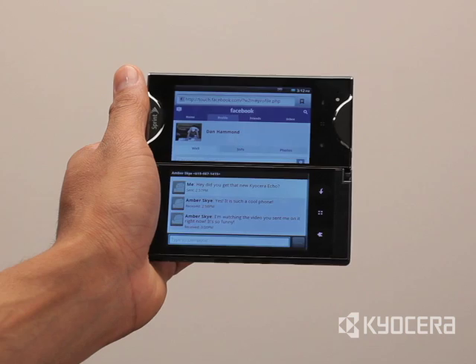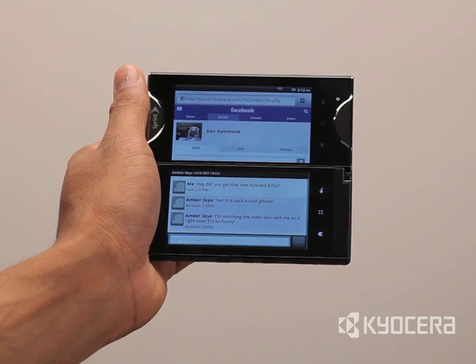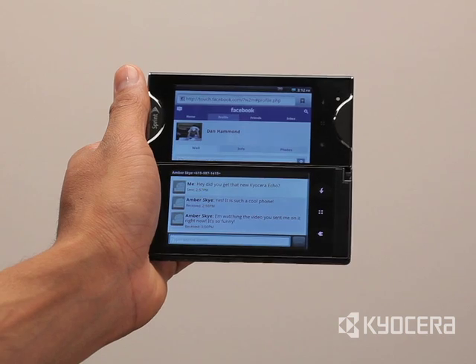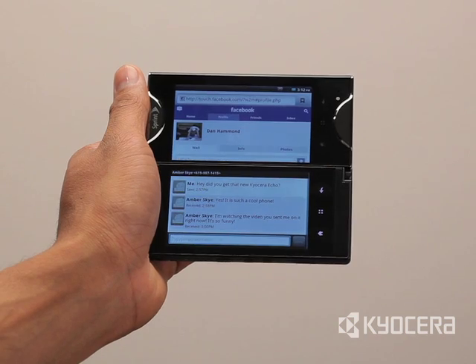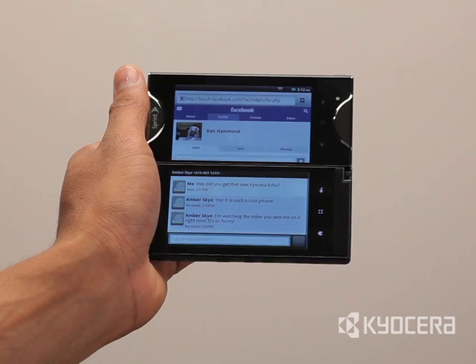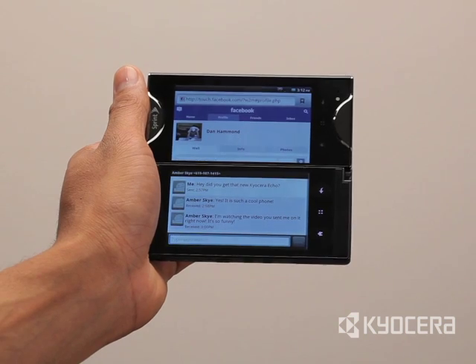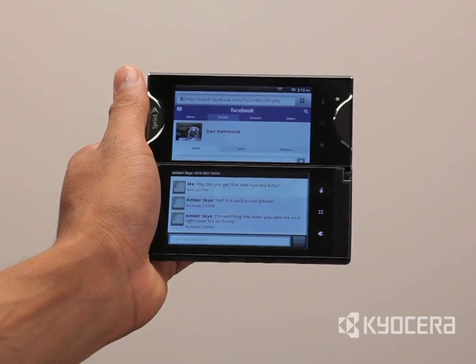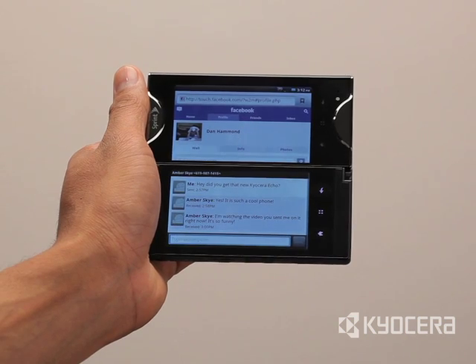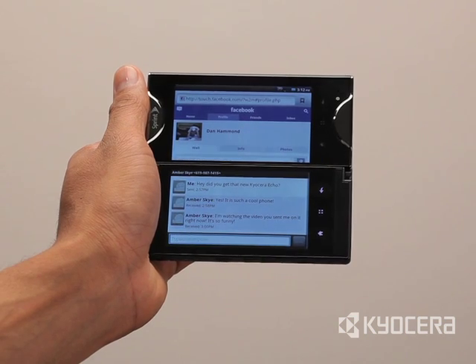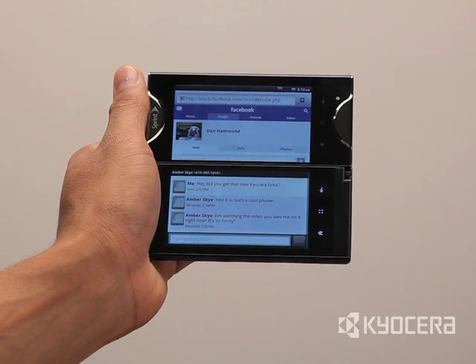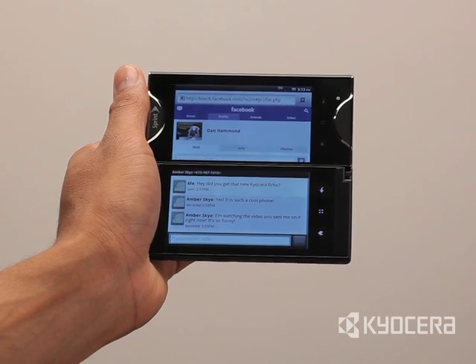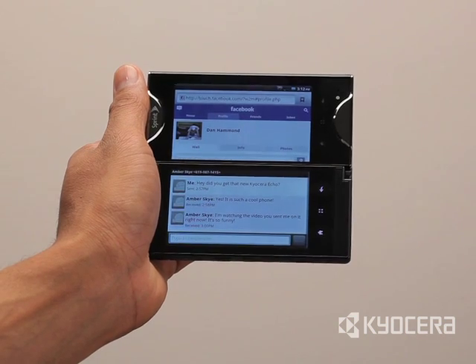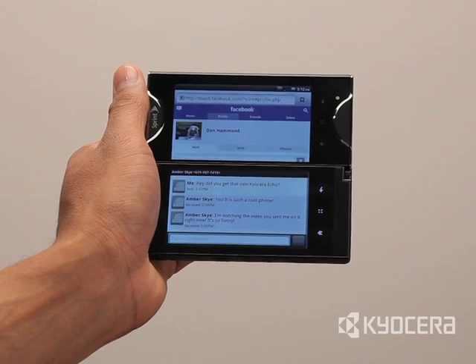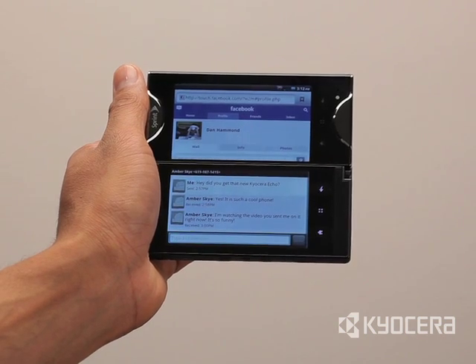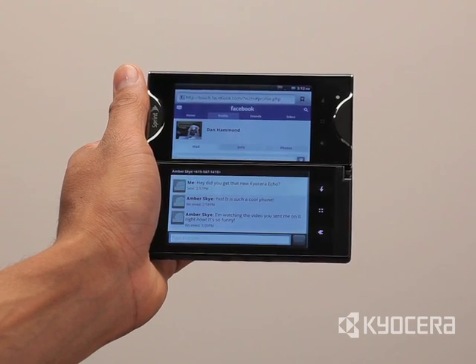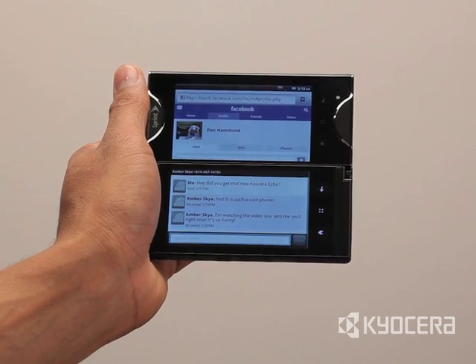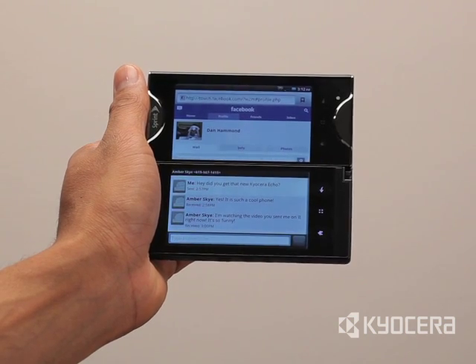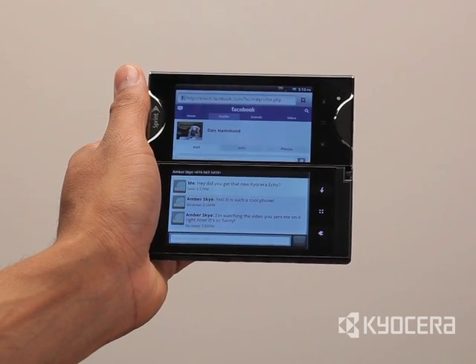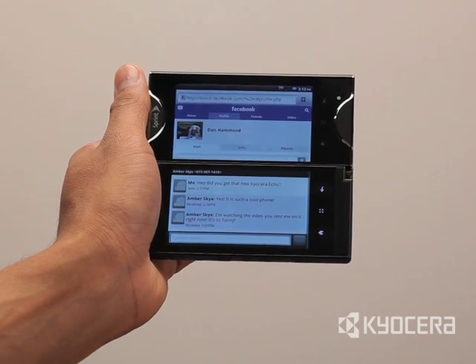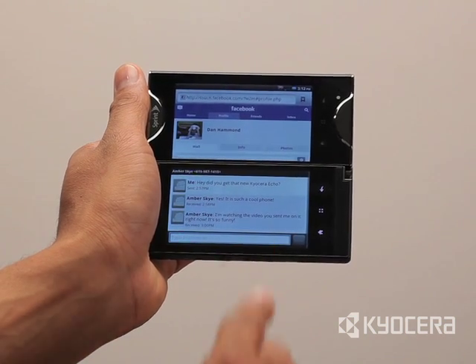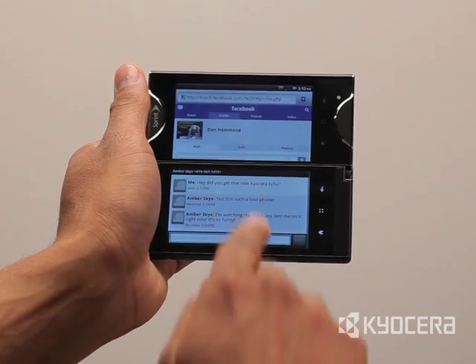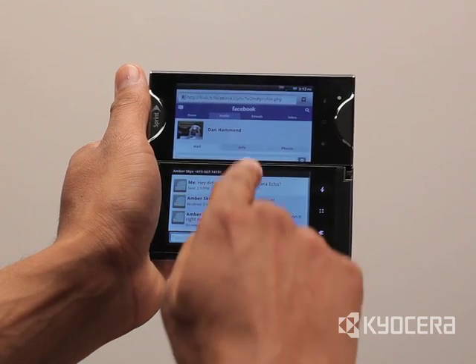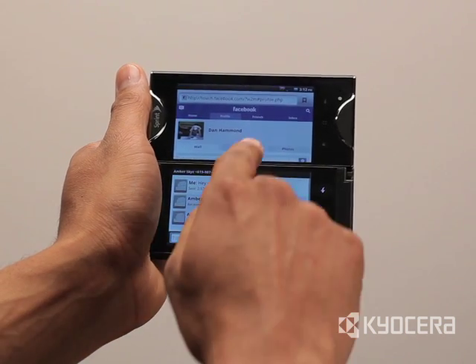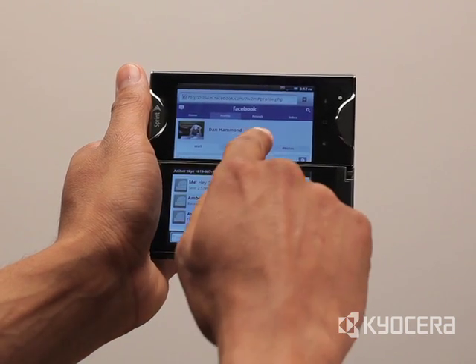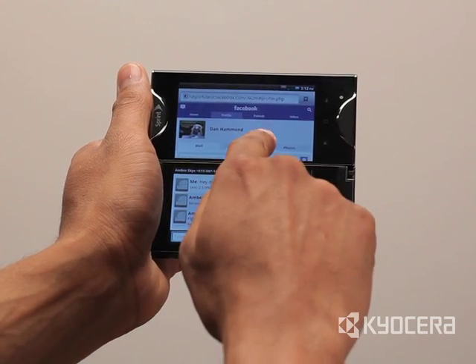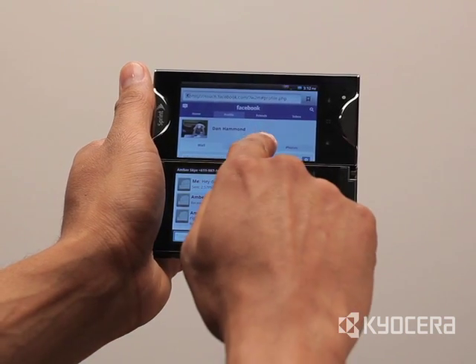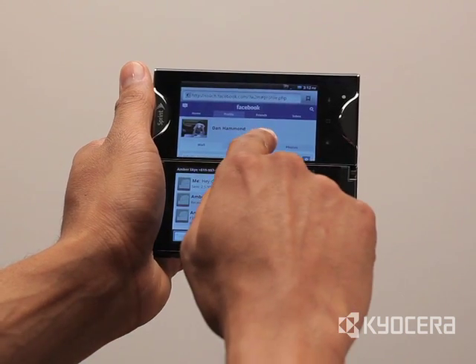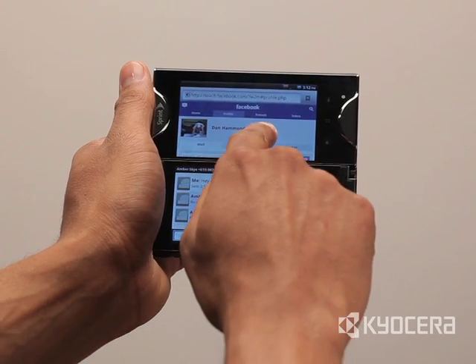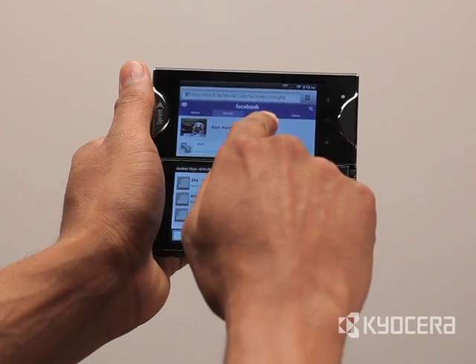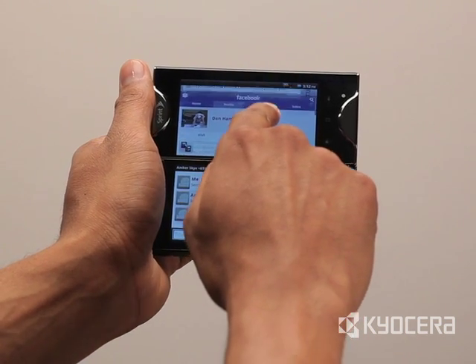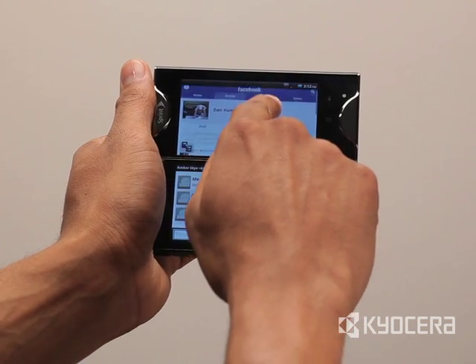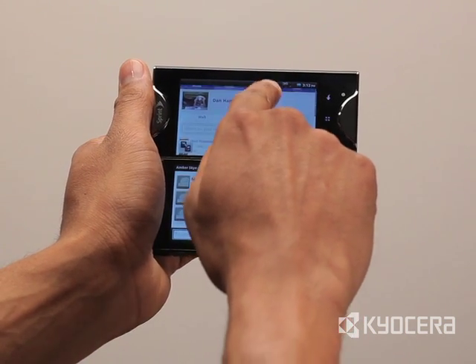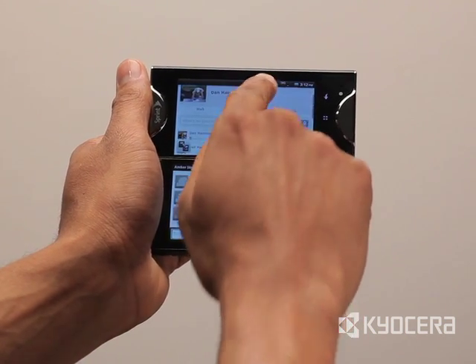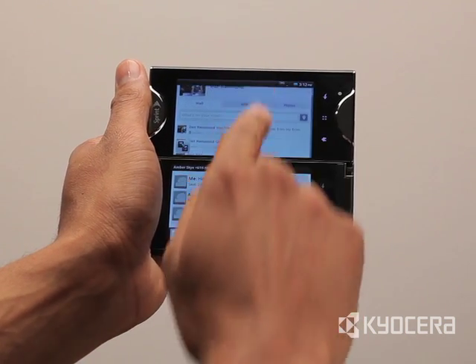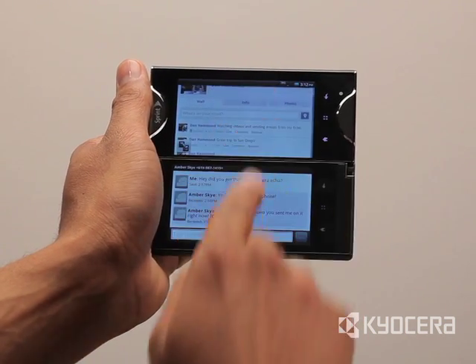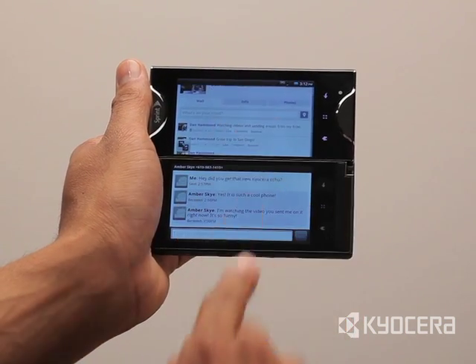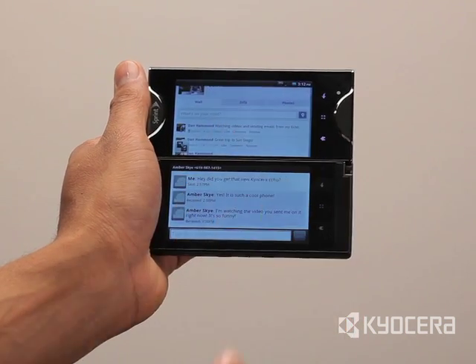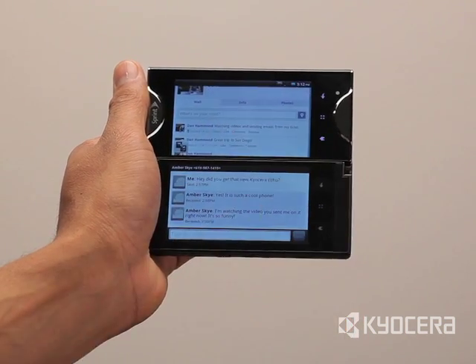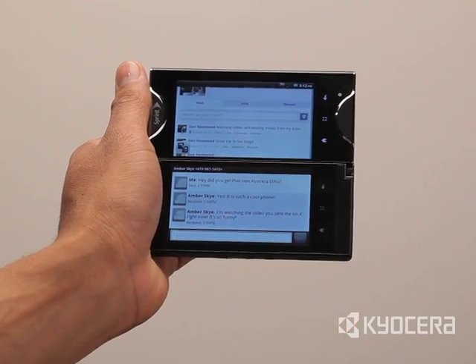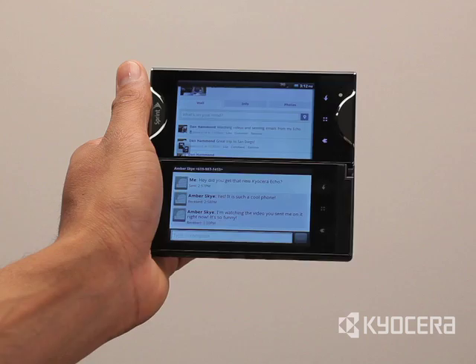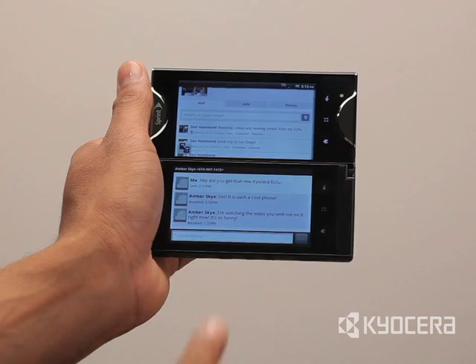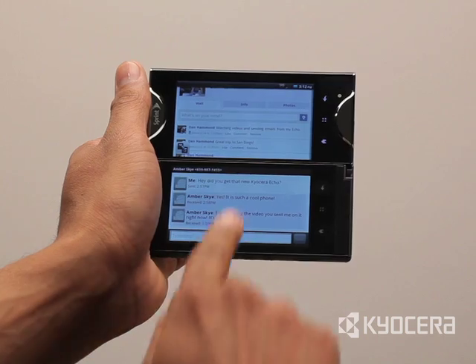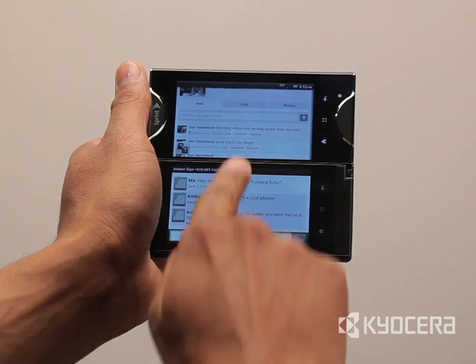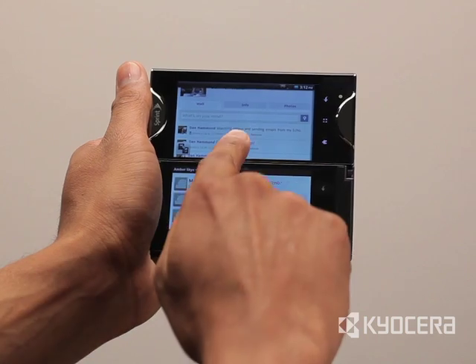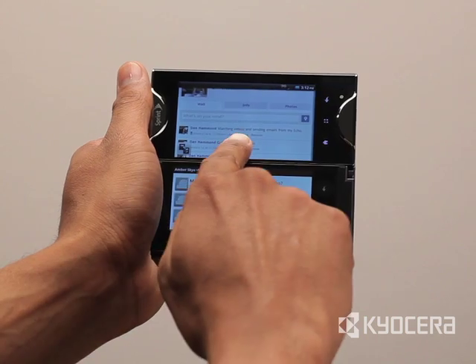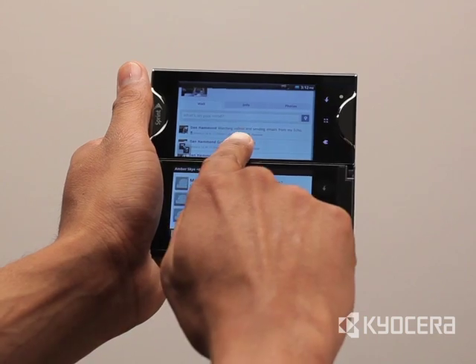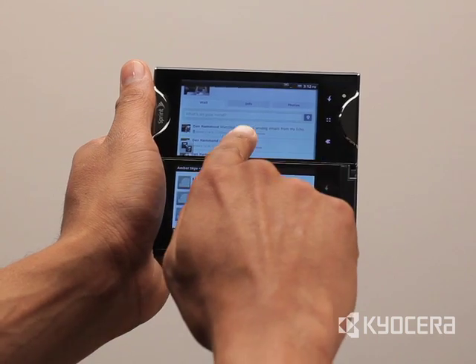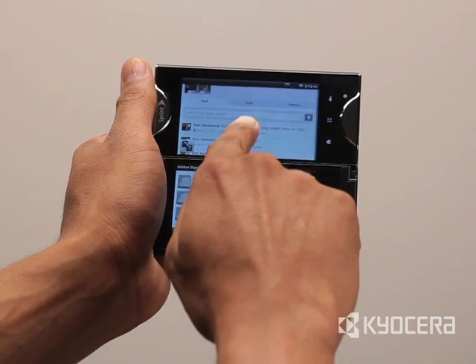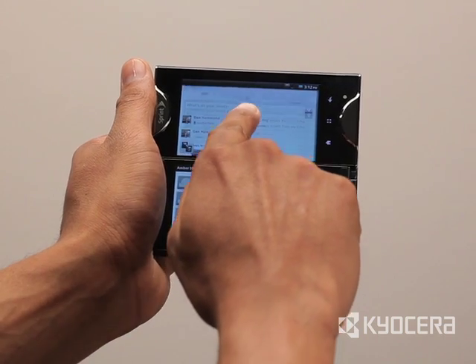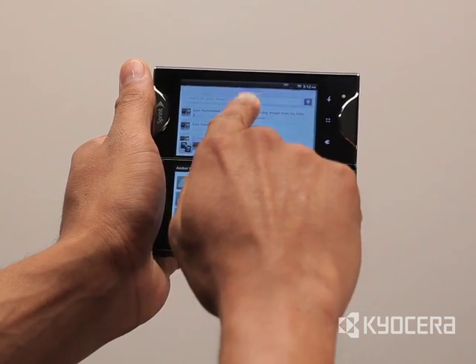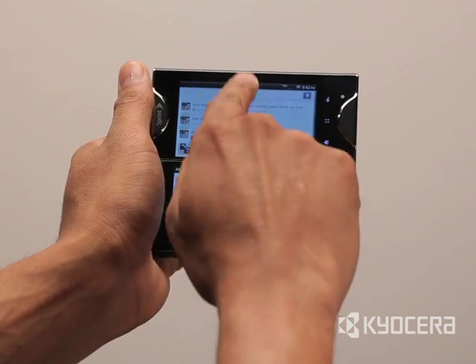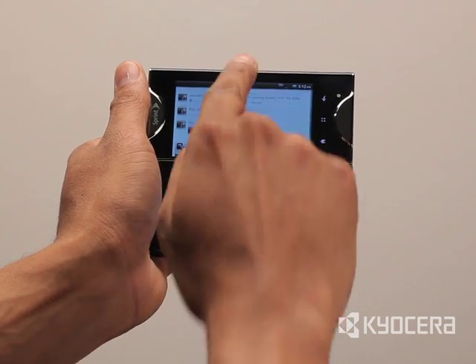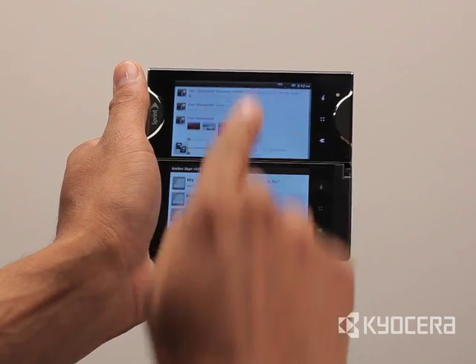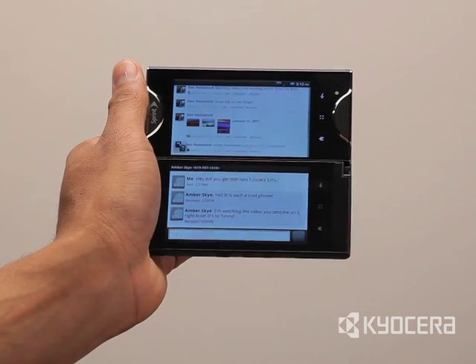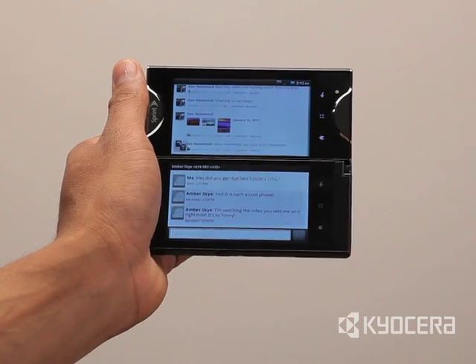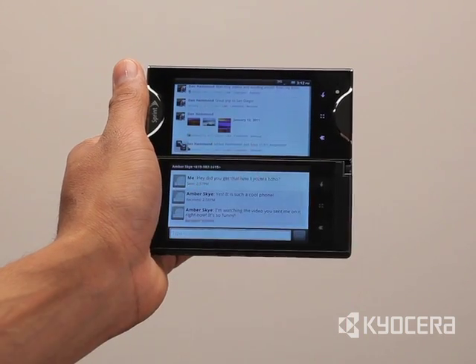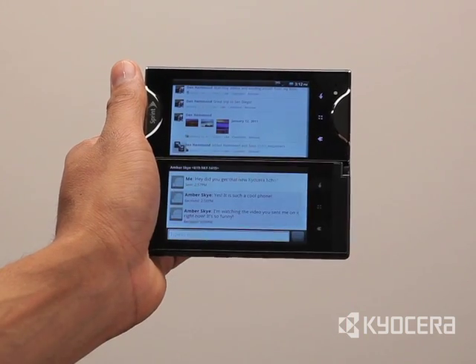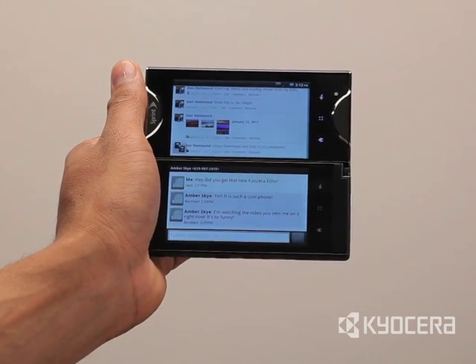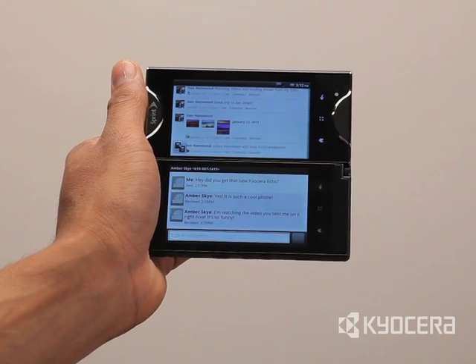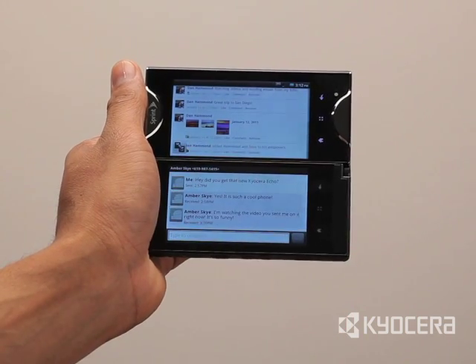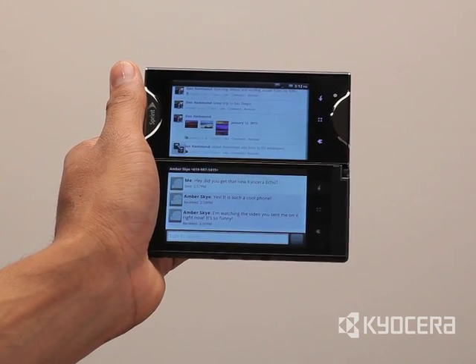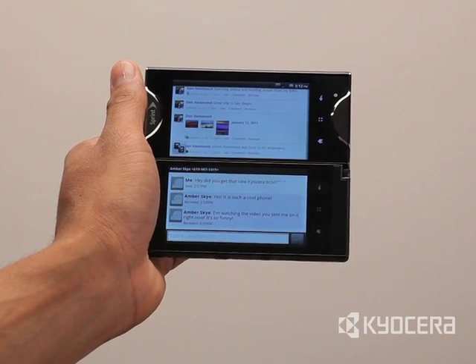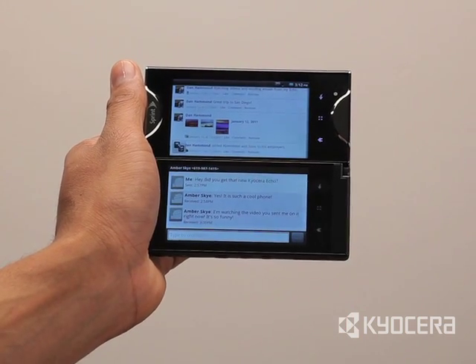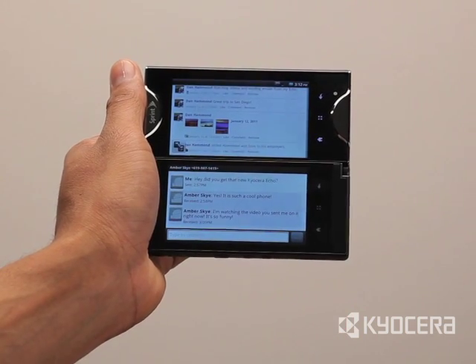These four operating modes enable Echo to provide a level of versatility that you can't find on any other phone.